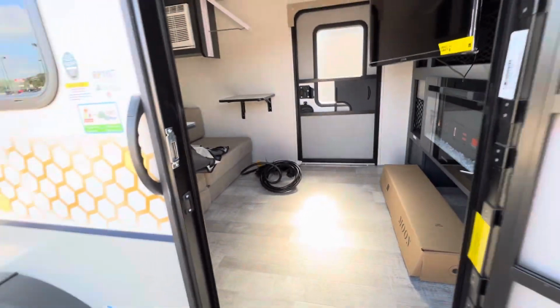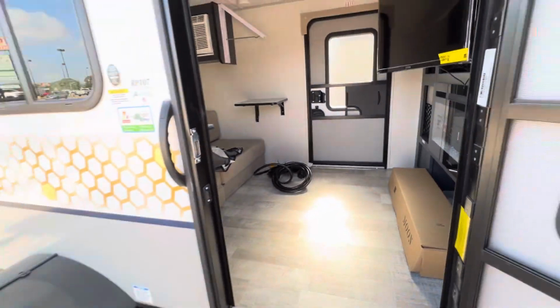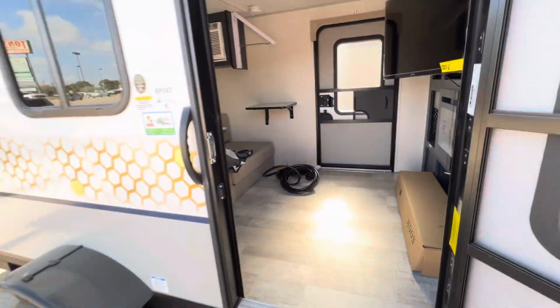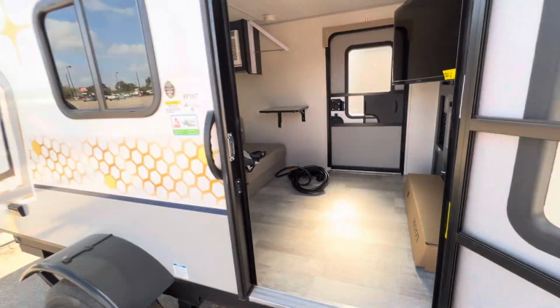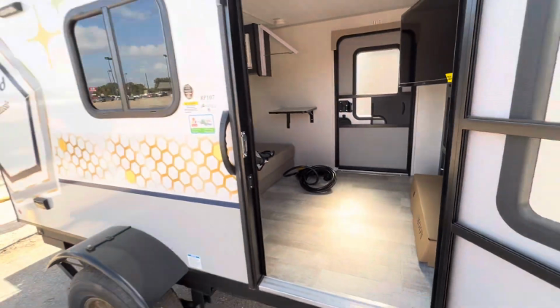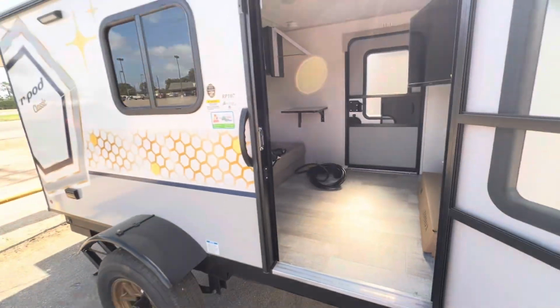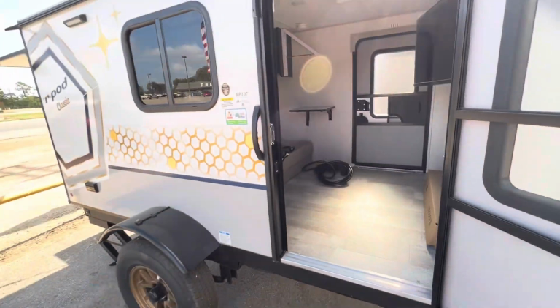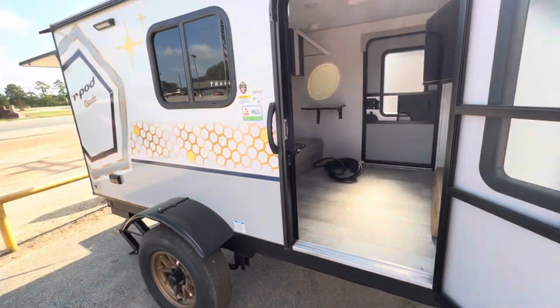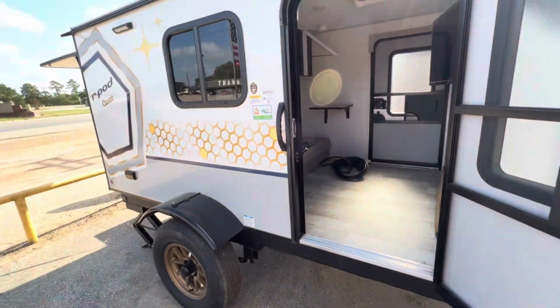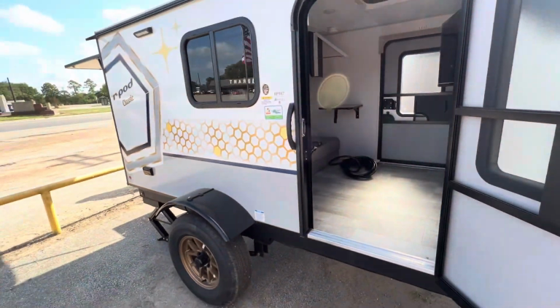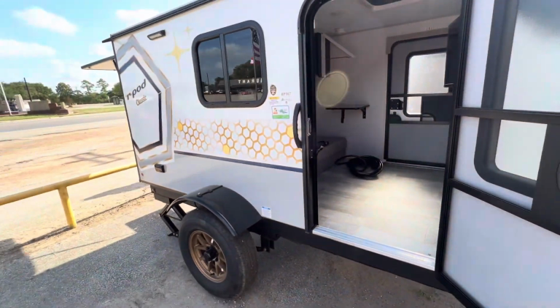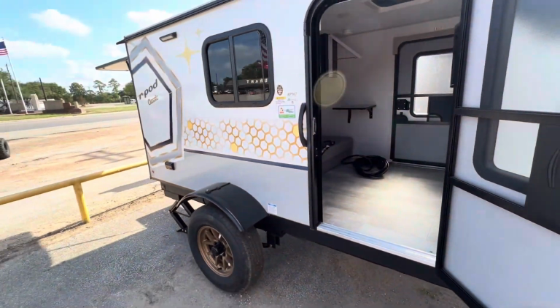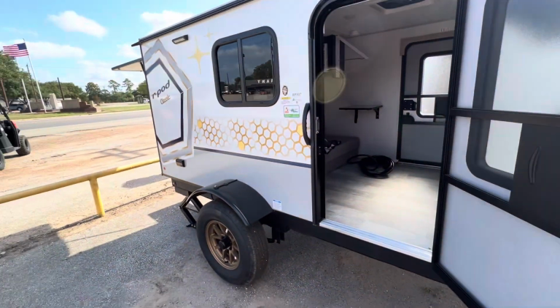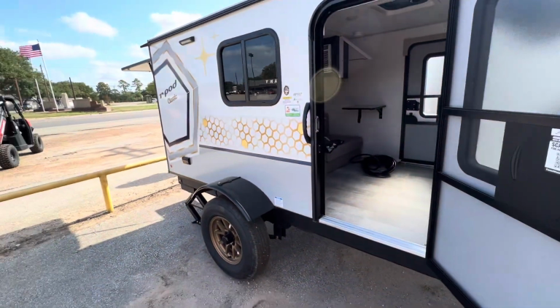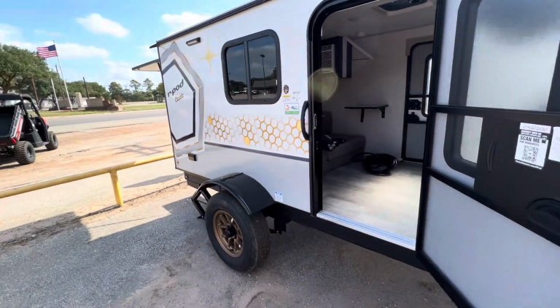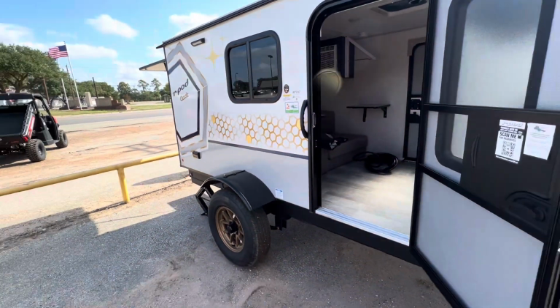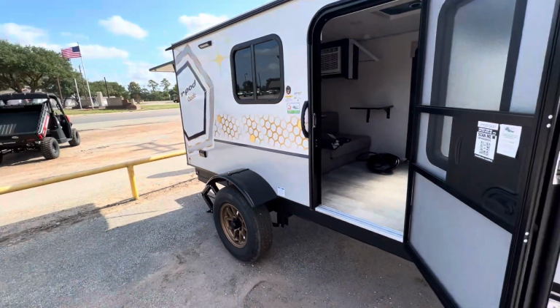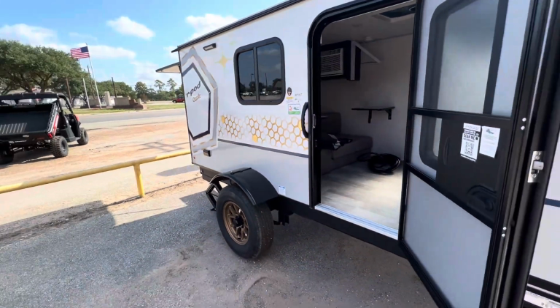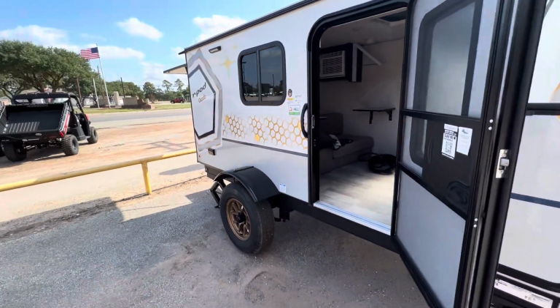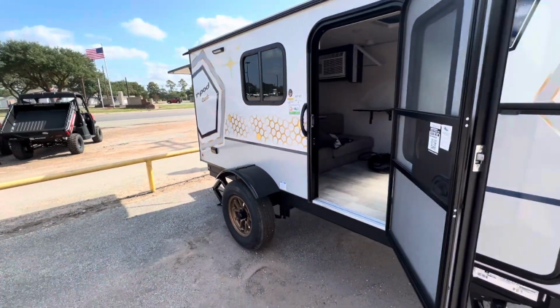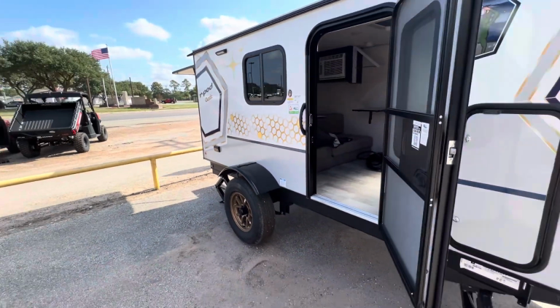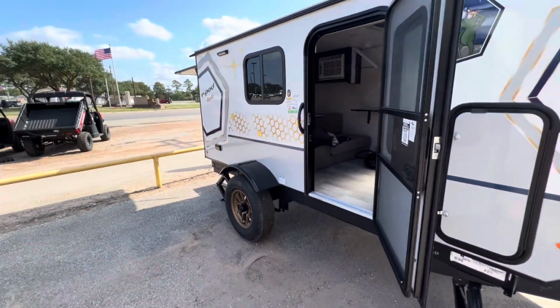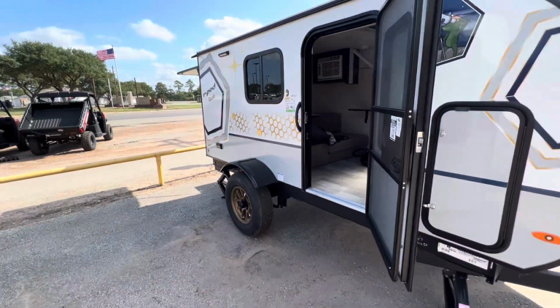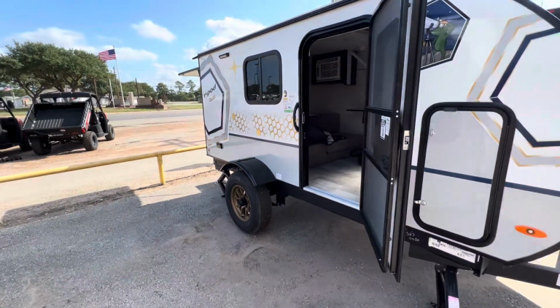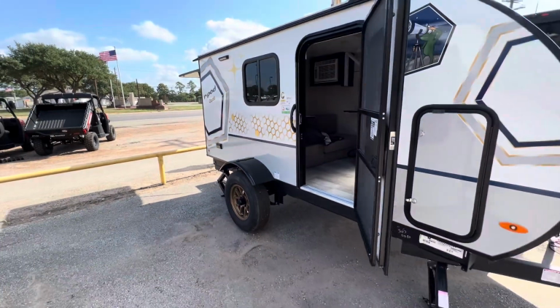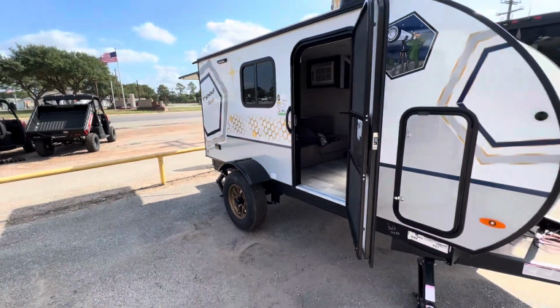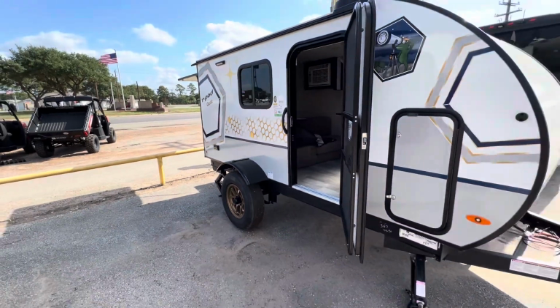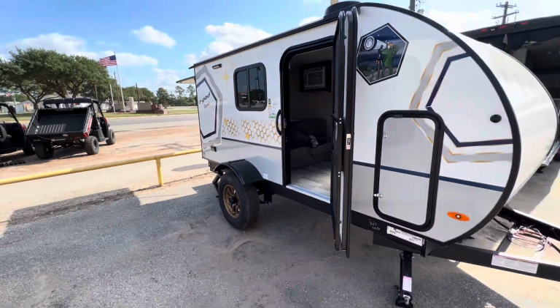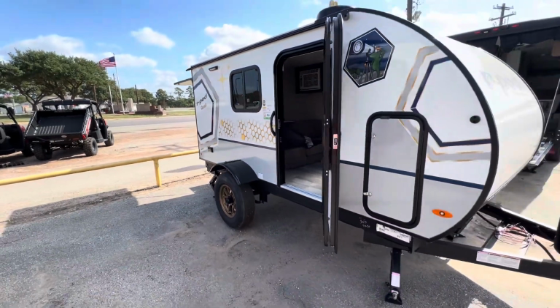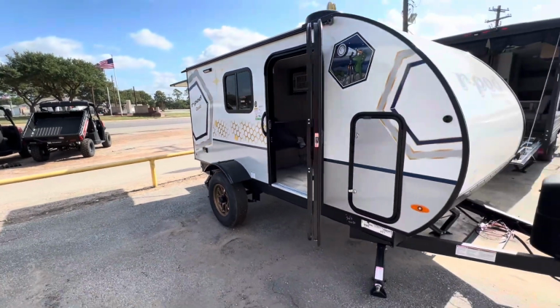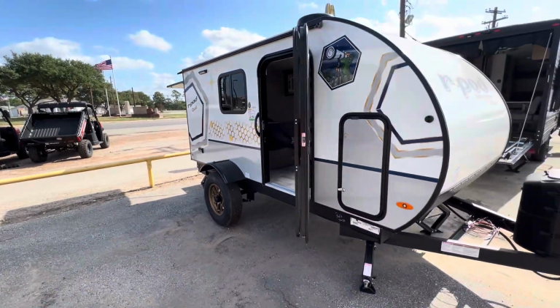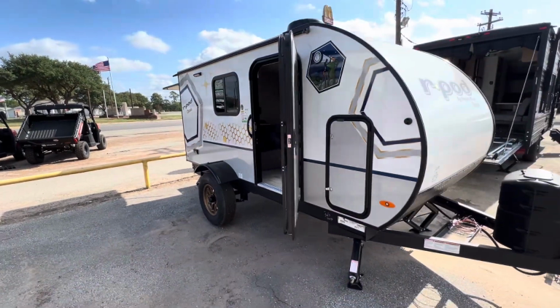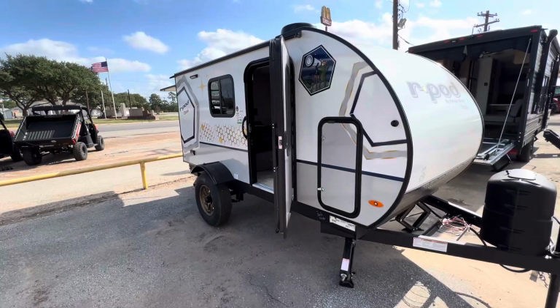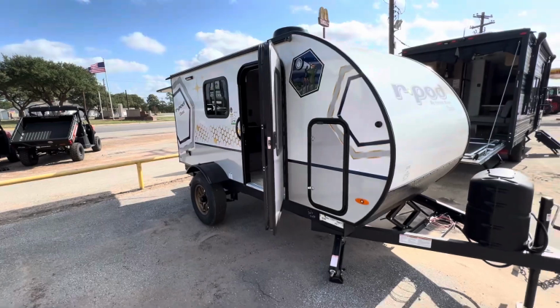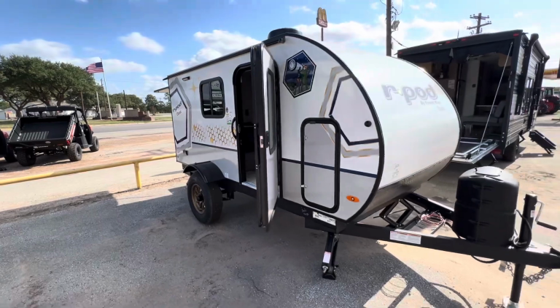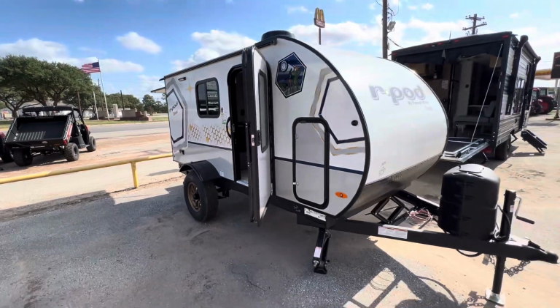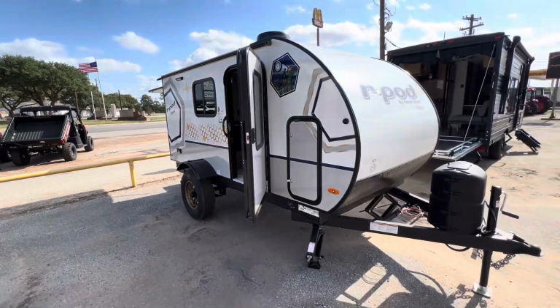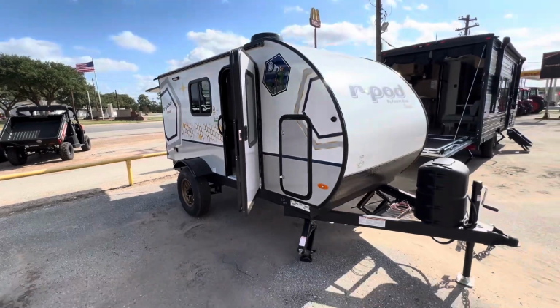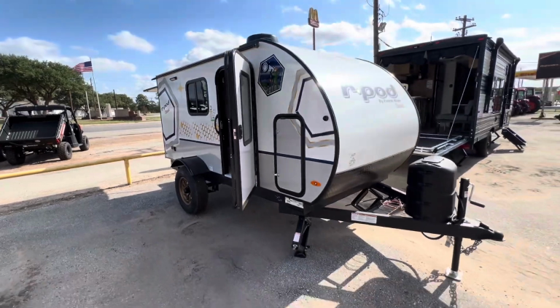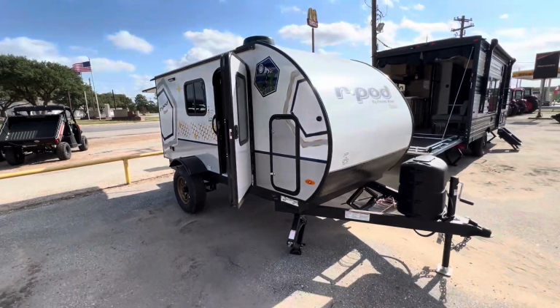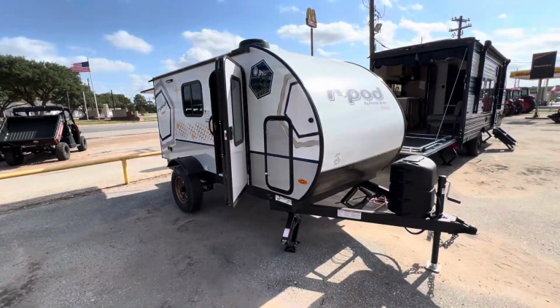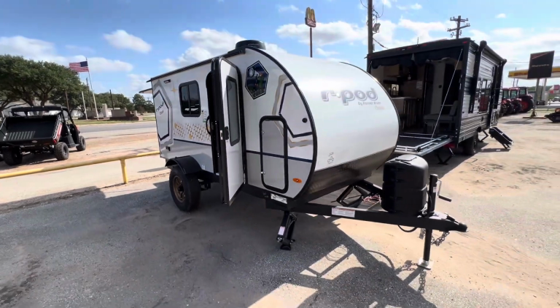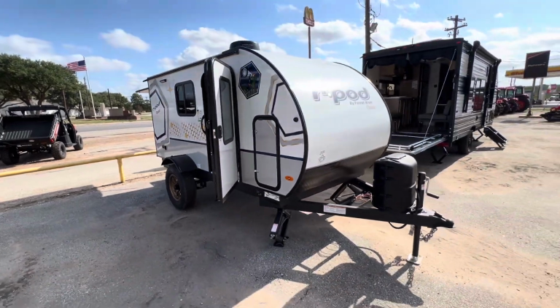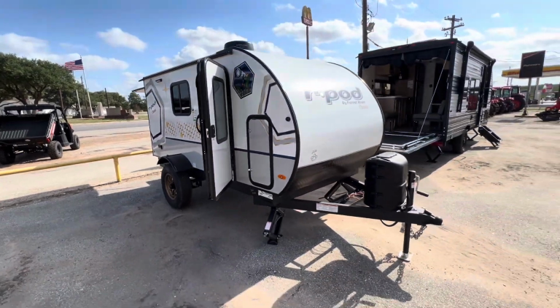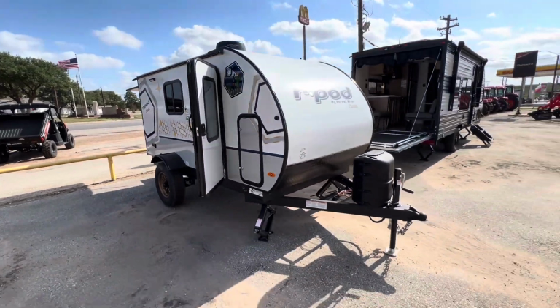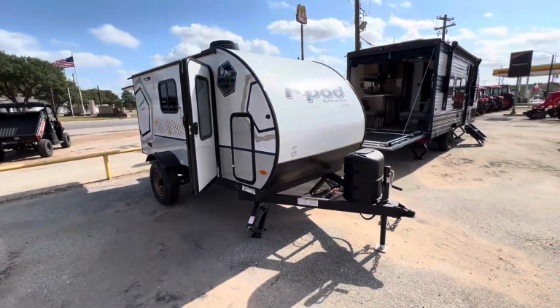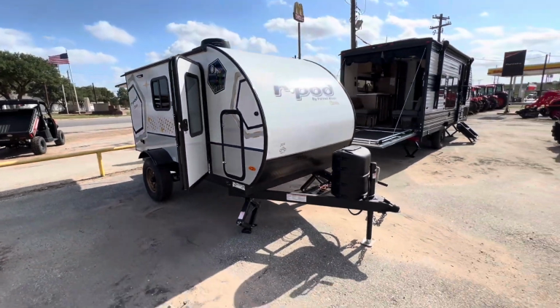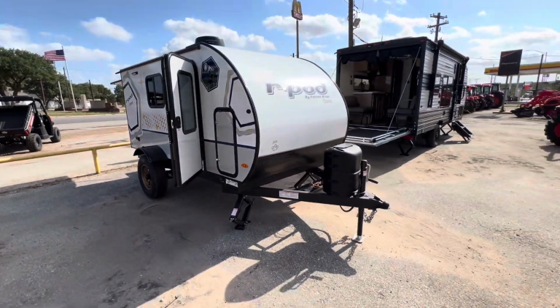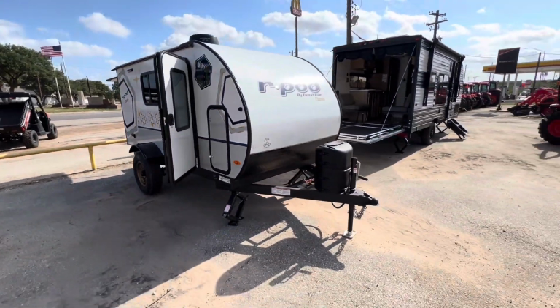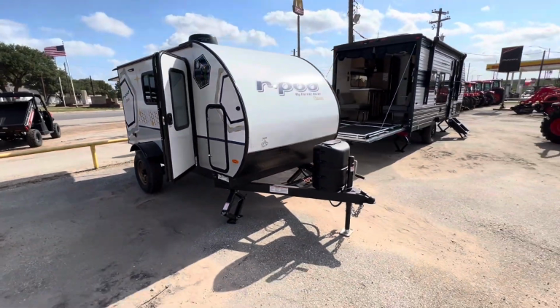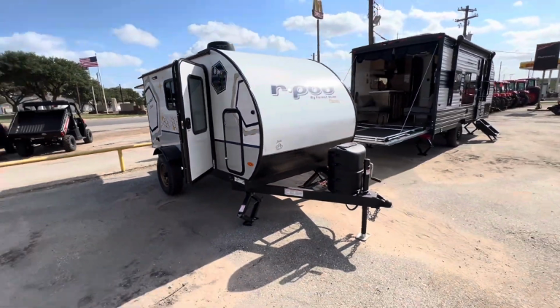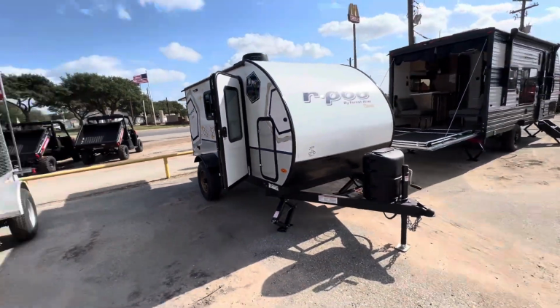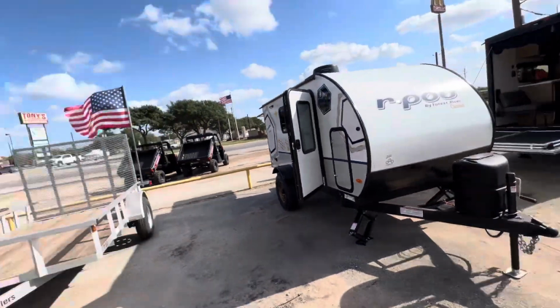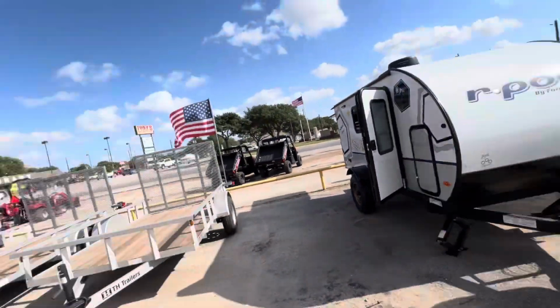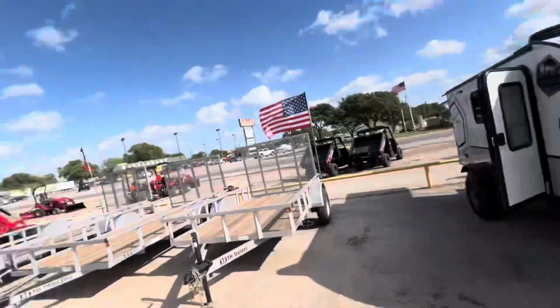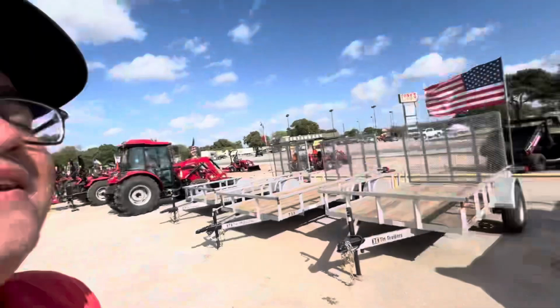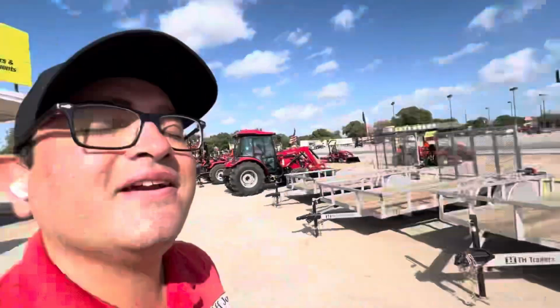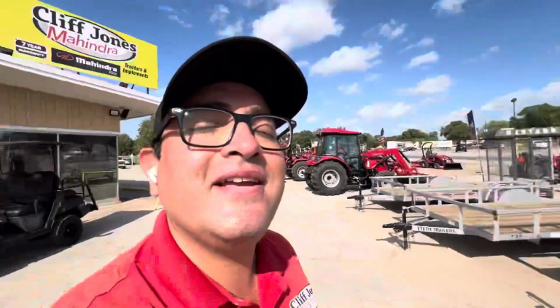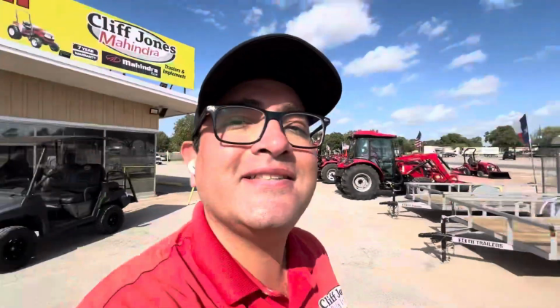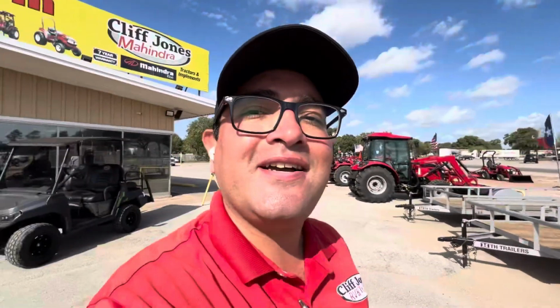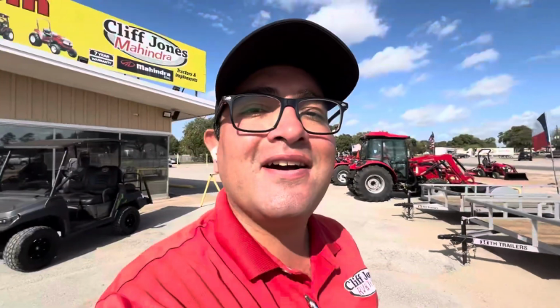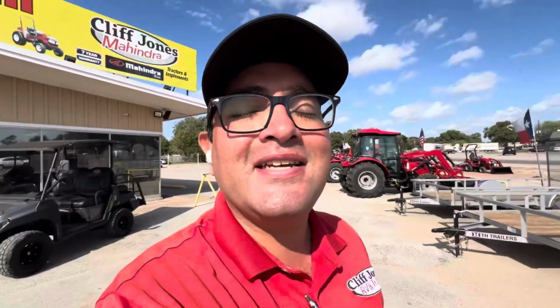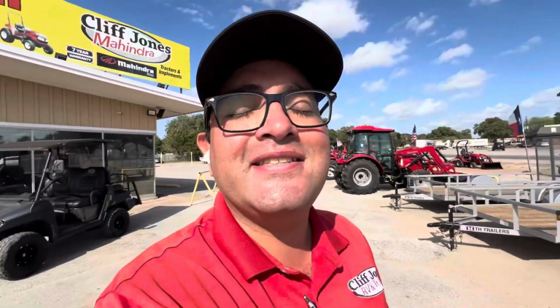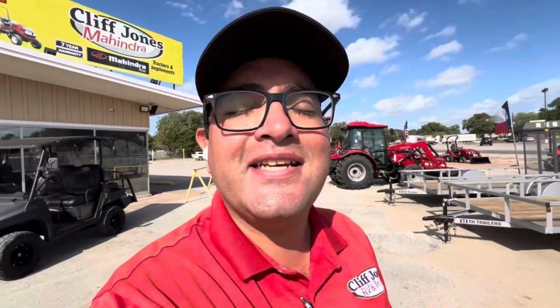It's only 1,800 pounds empty, 15 feet total length, 3,500 pounds restable weight. We've got it here in stock in Seeley.